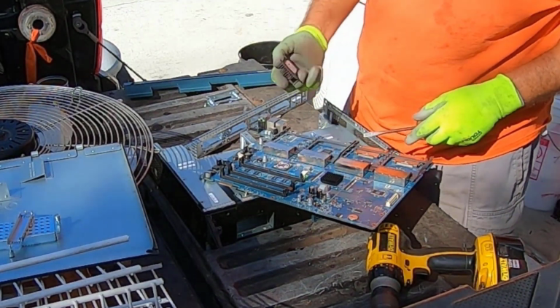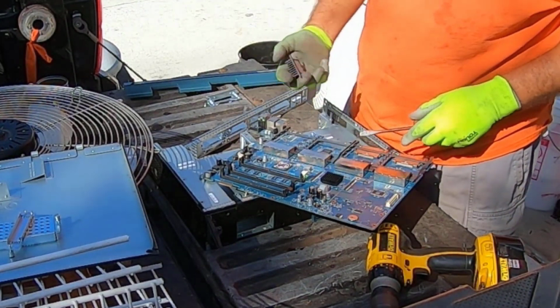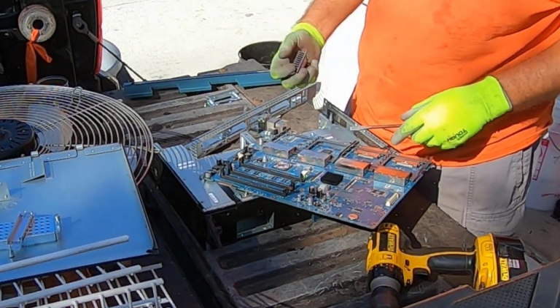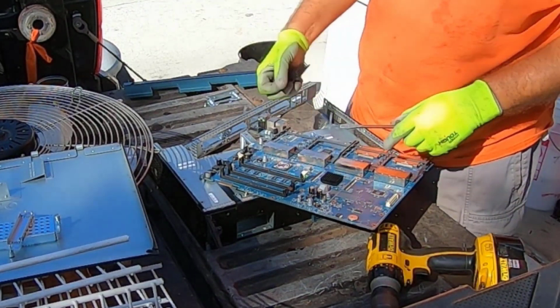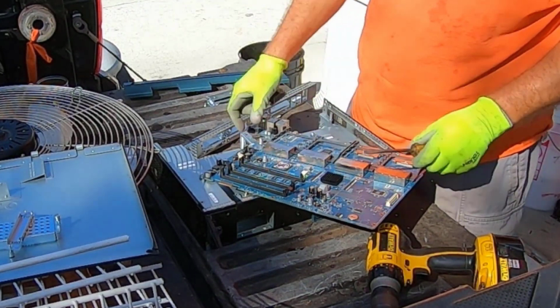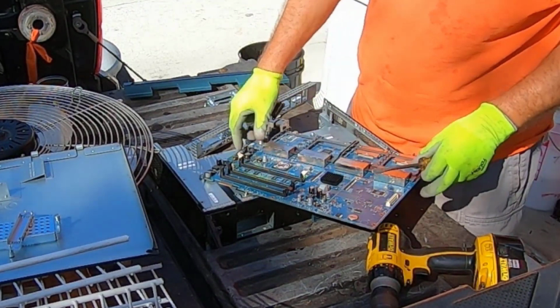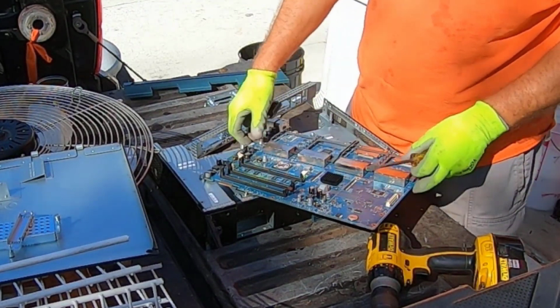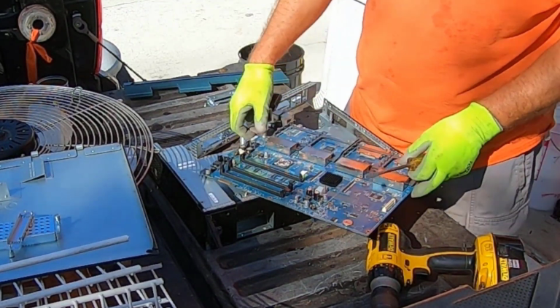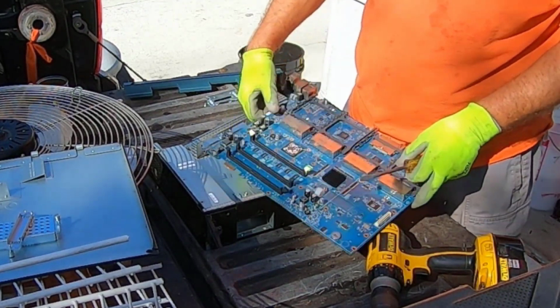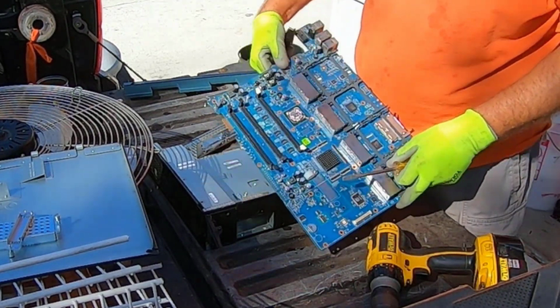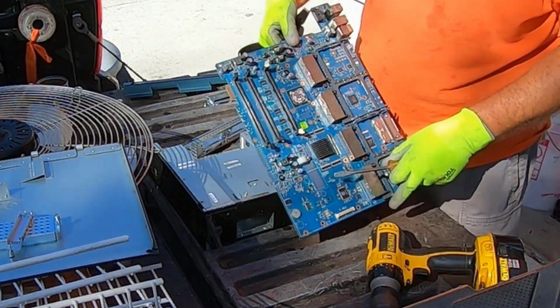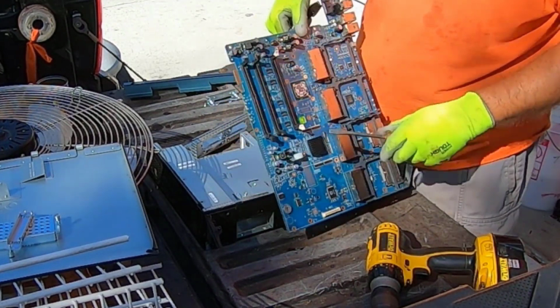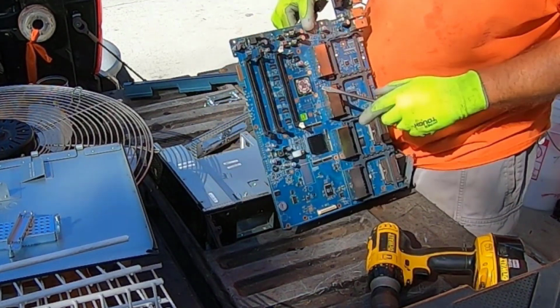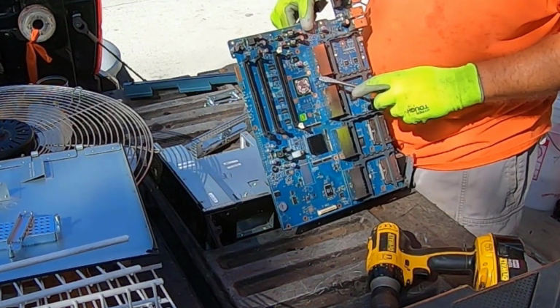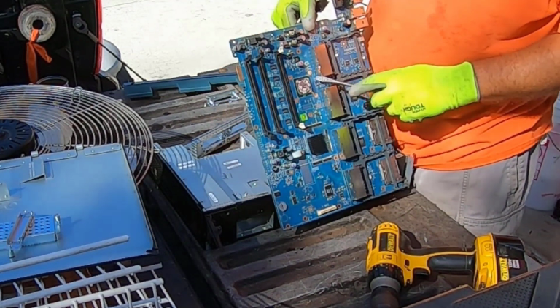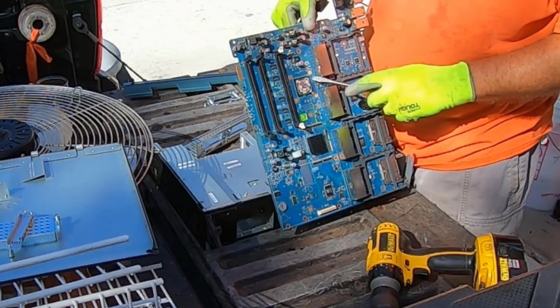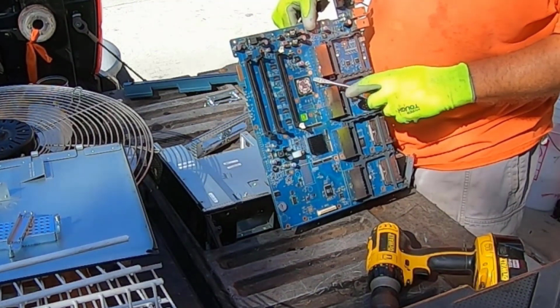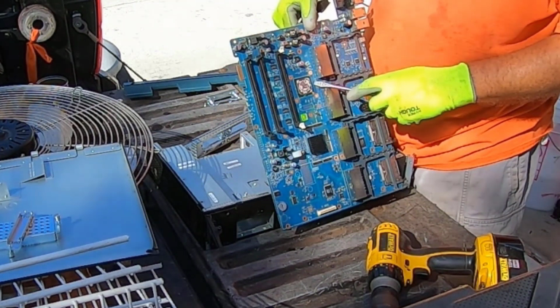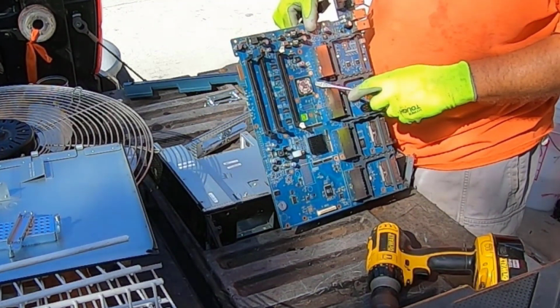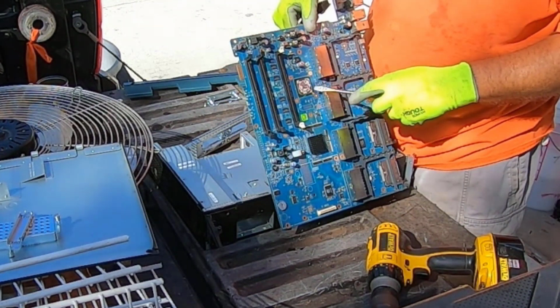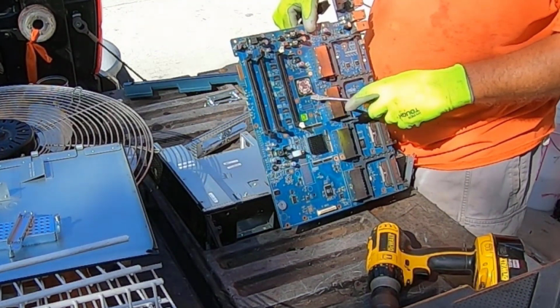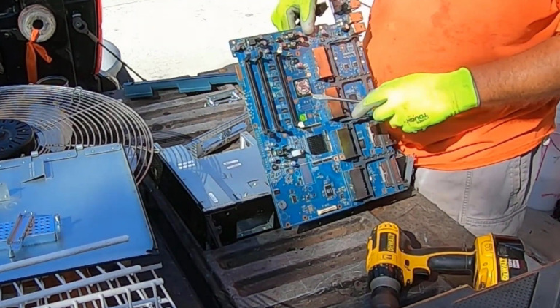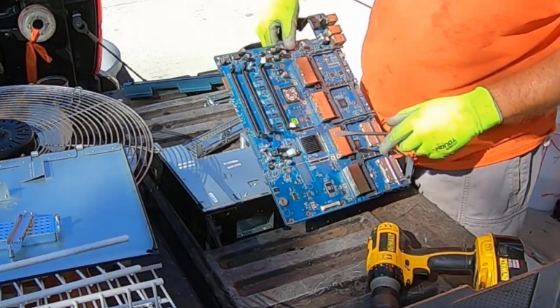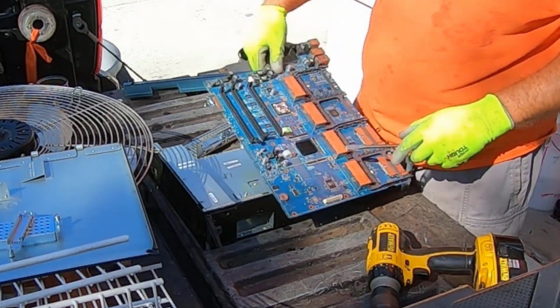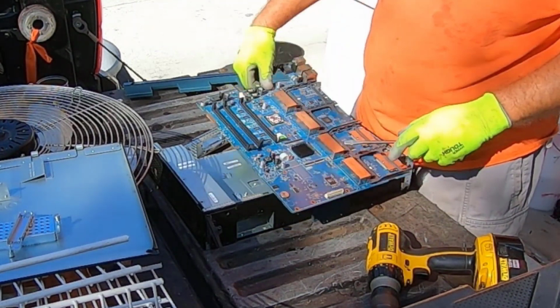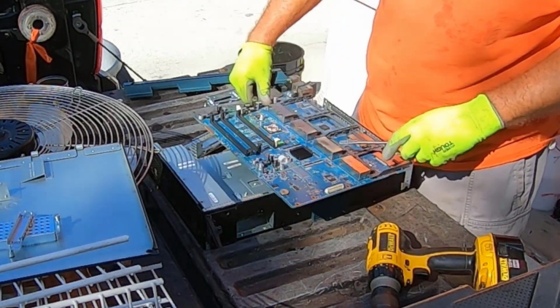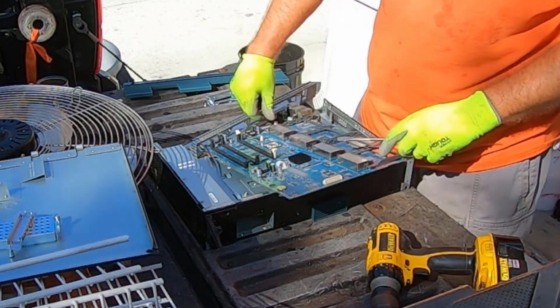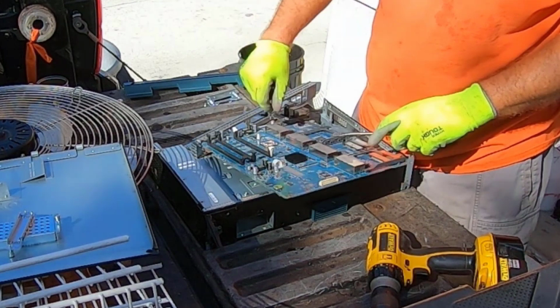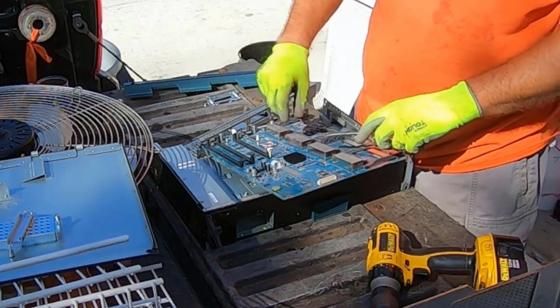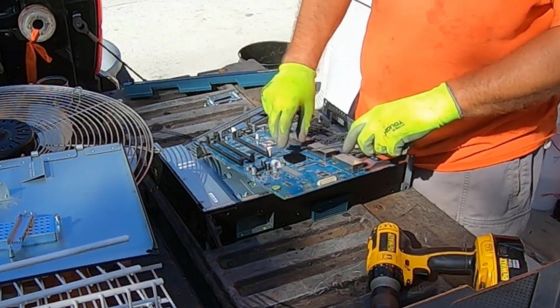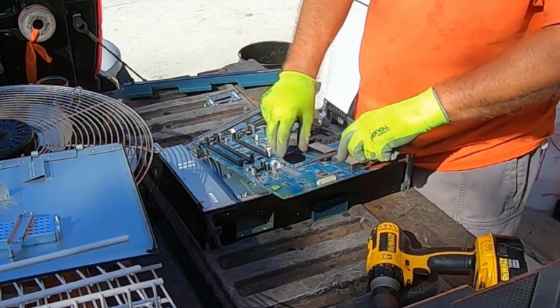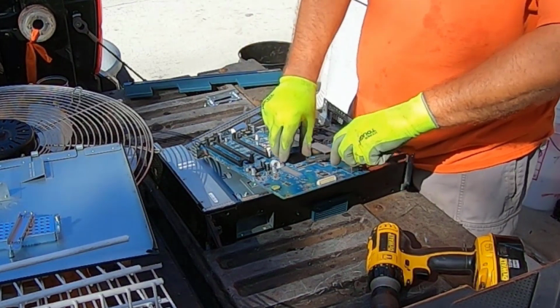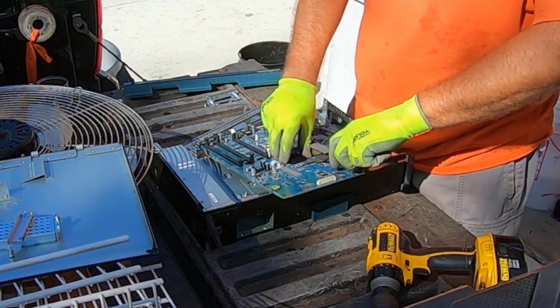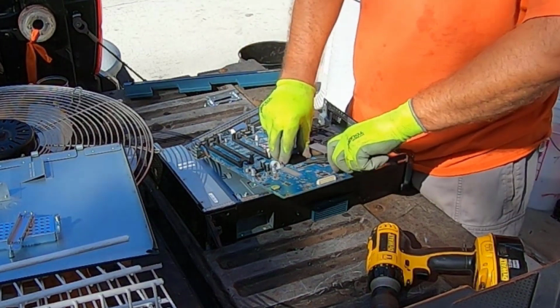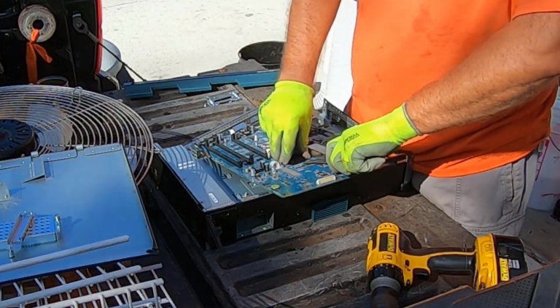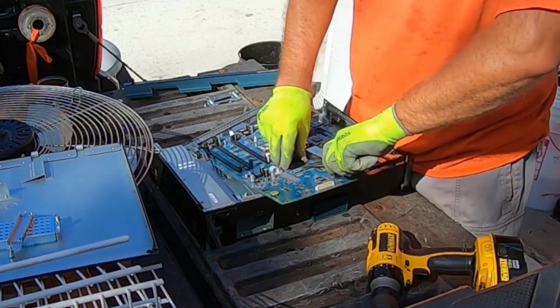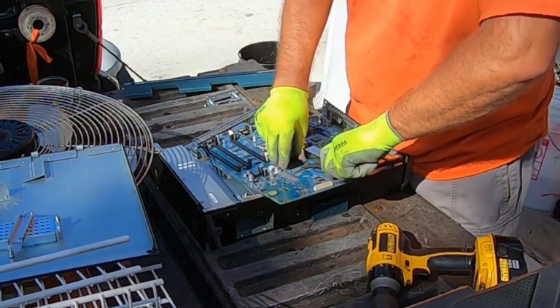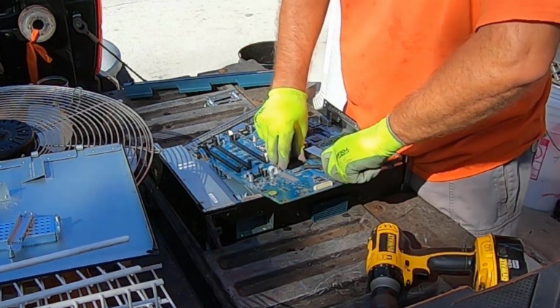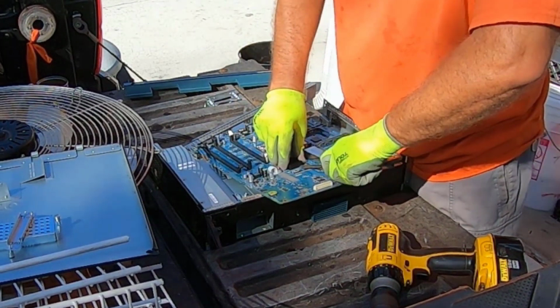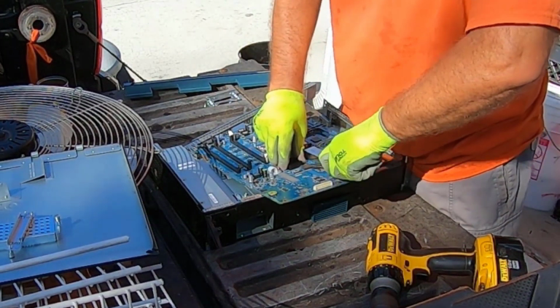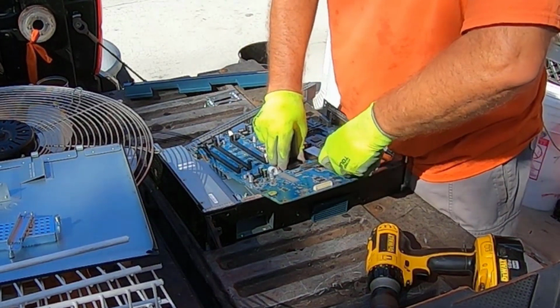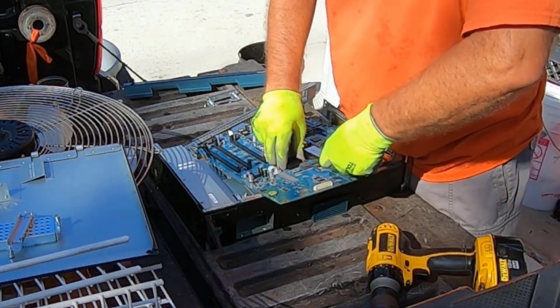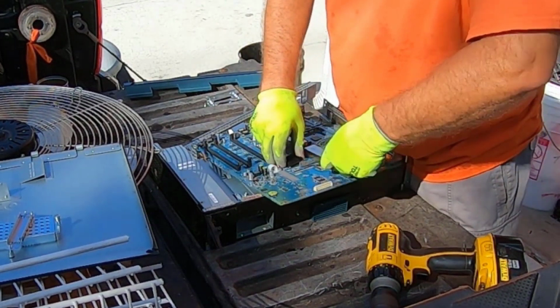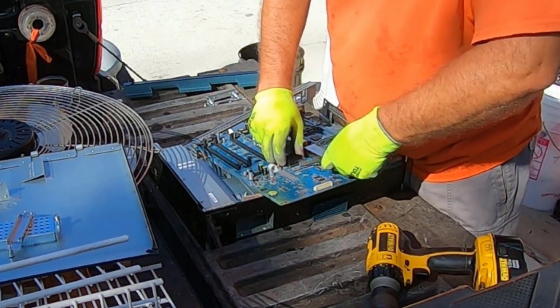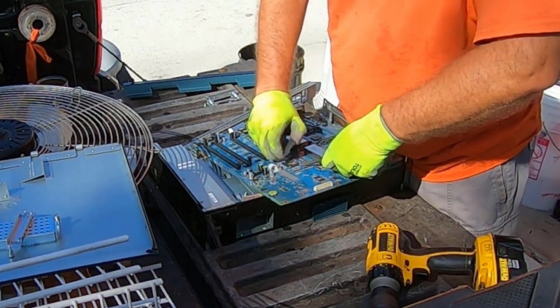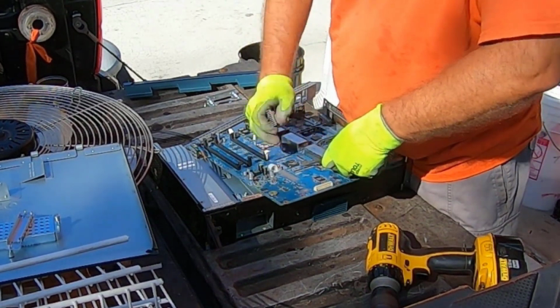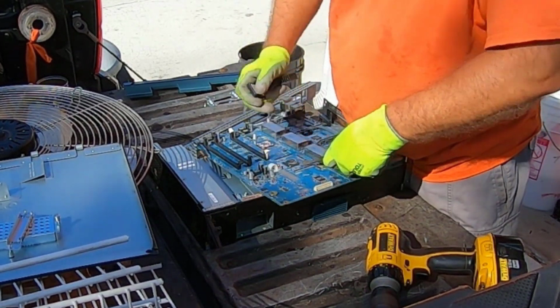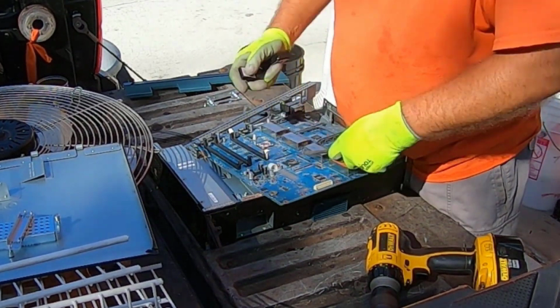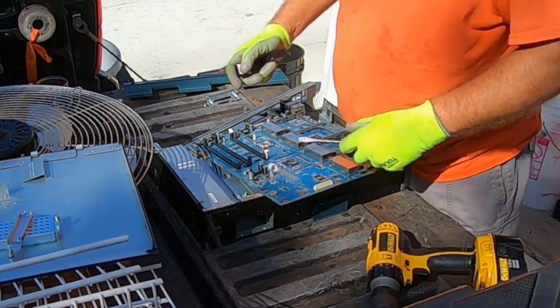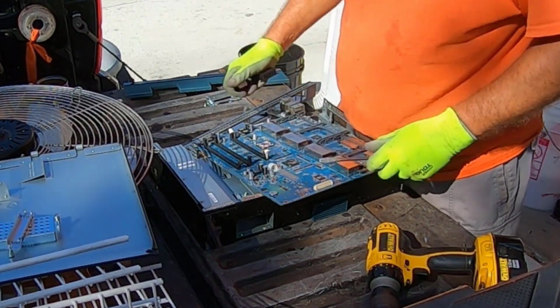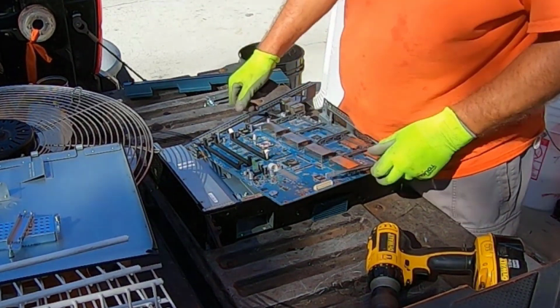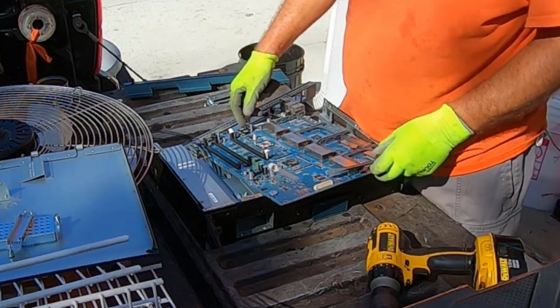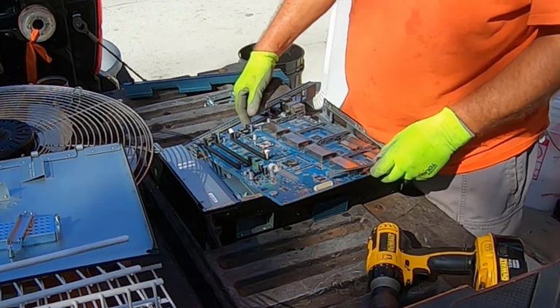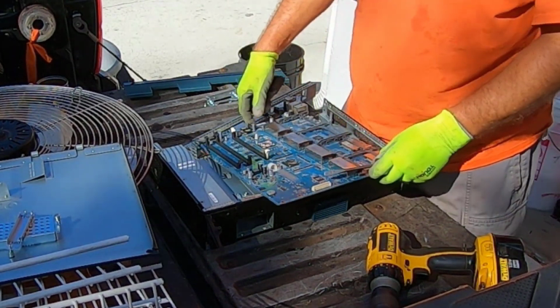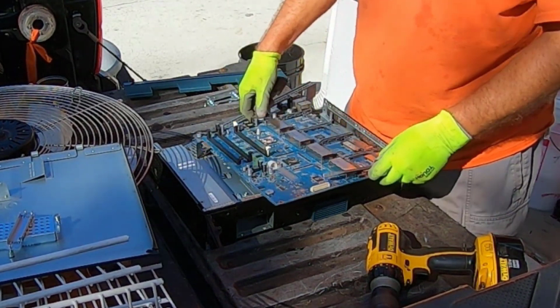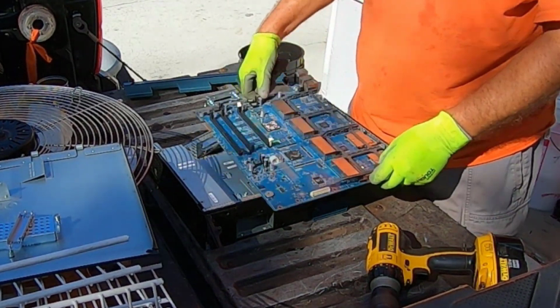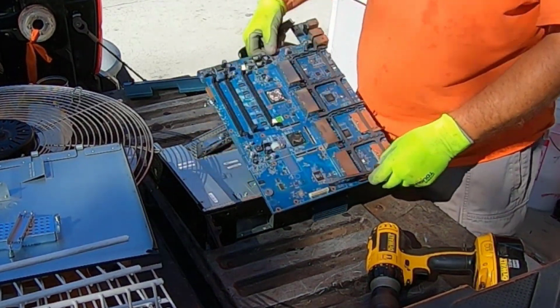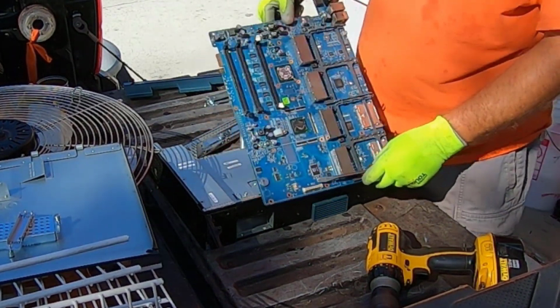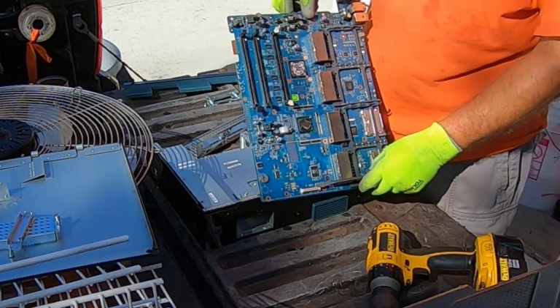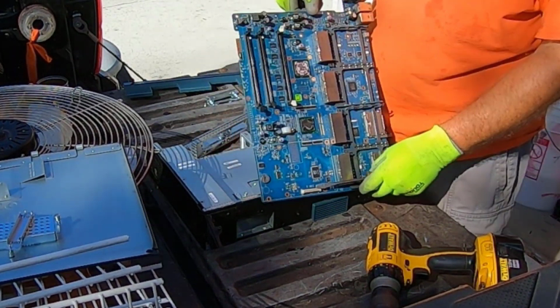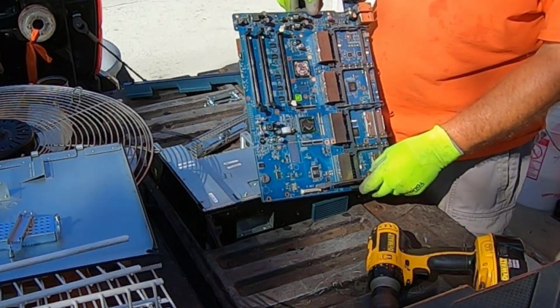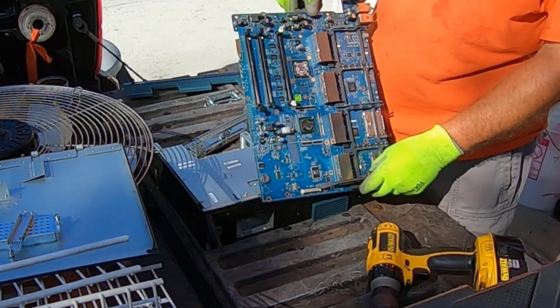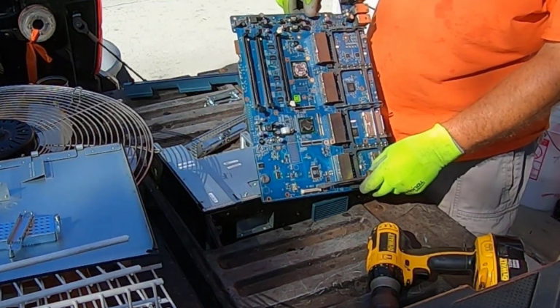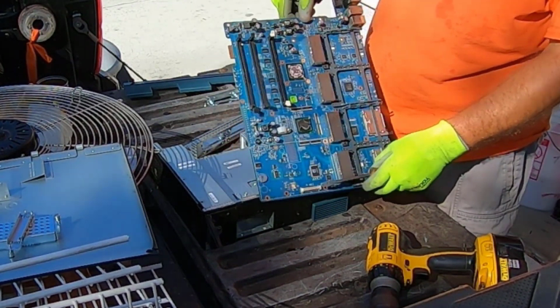The aluminum heat sink was hiding a nice big BGA — gold corner BGA. What are you hiding? Another gold corner BGA.